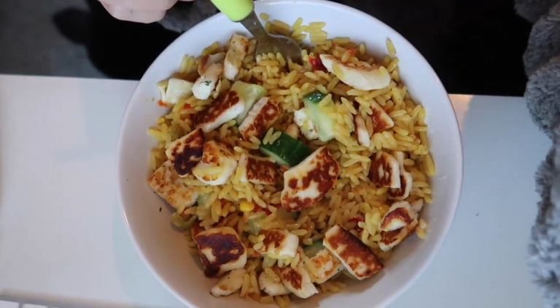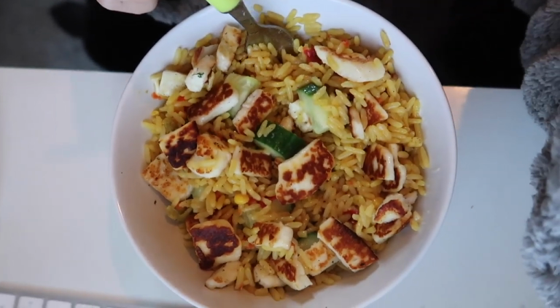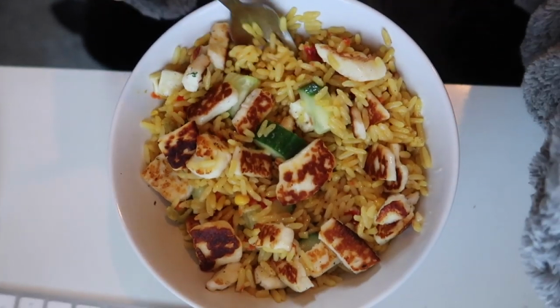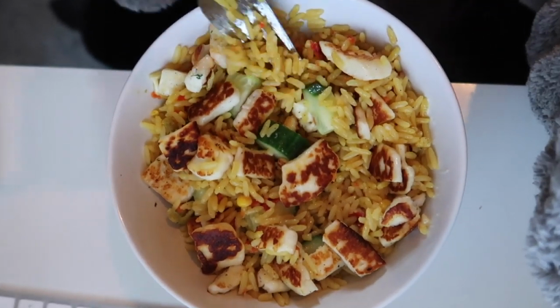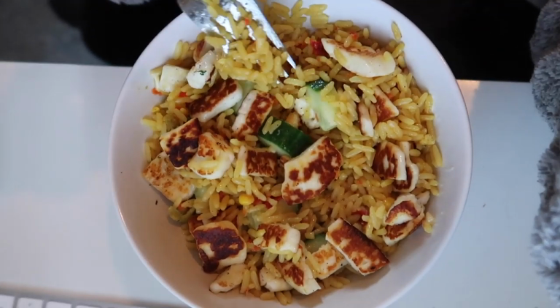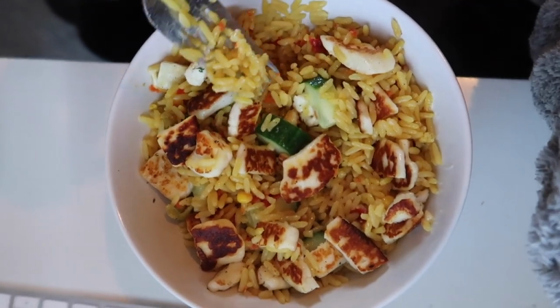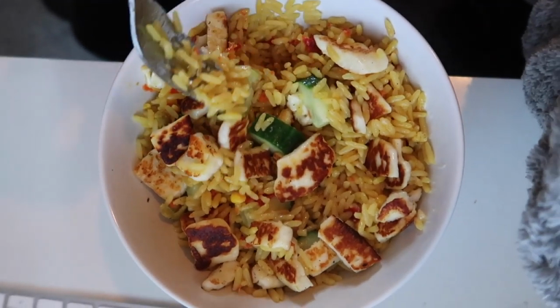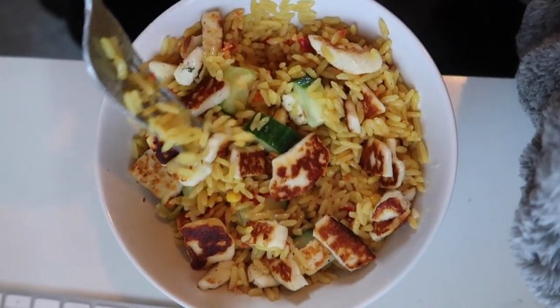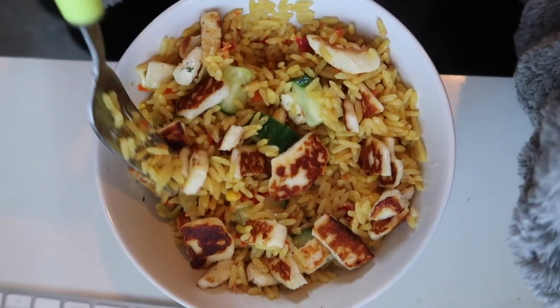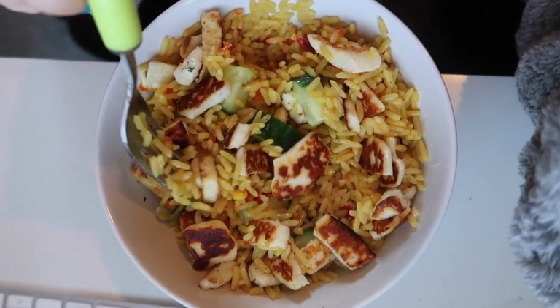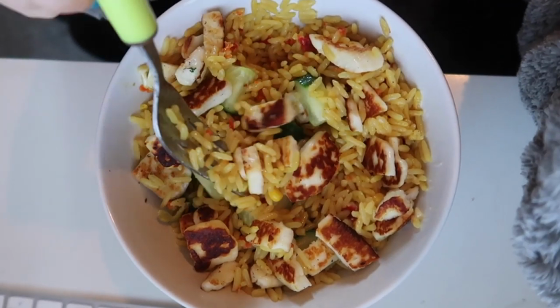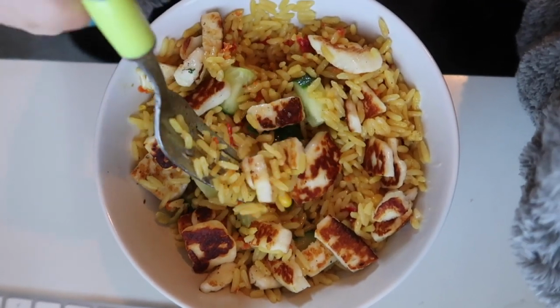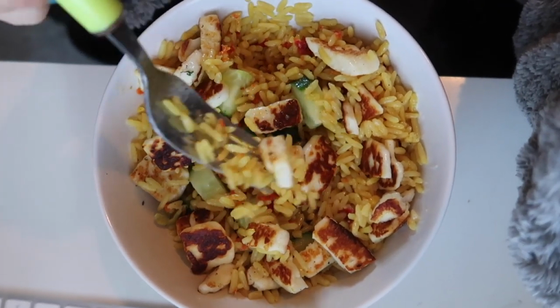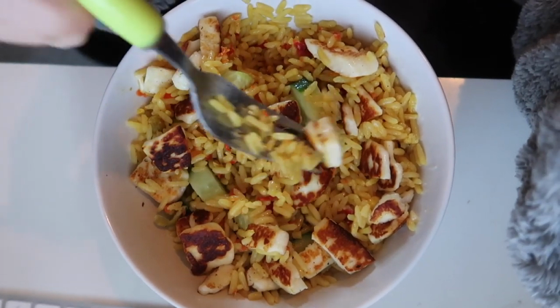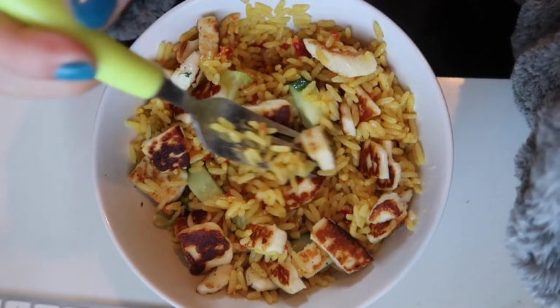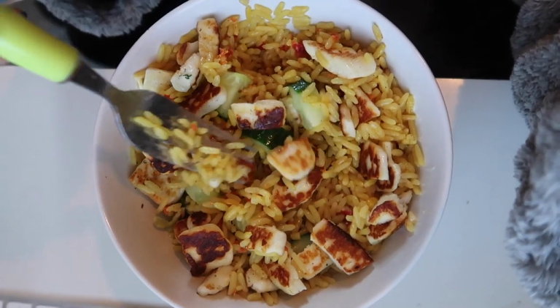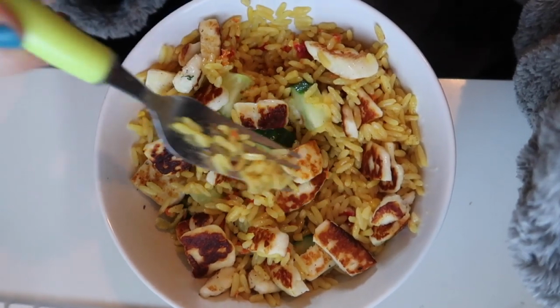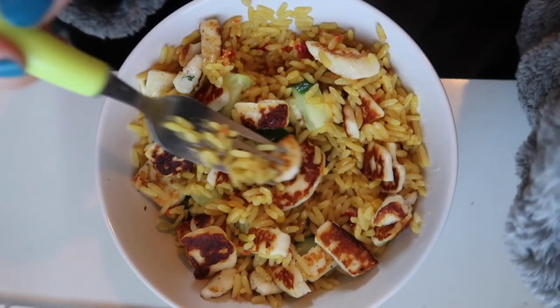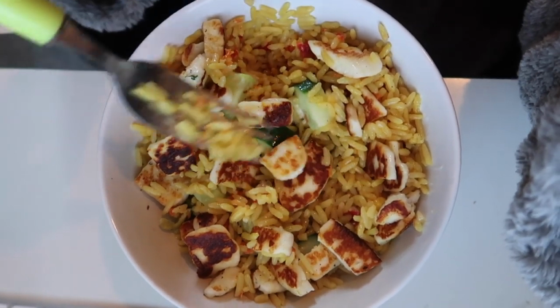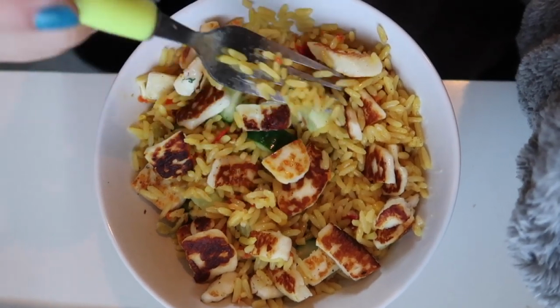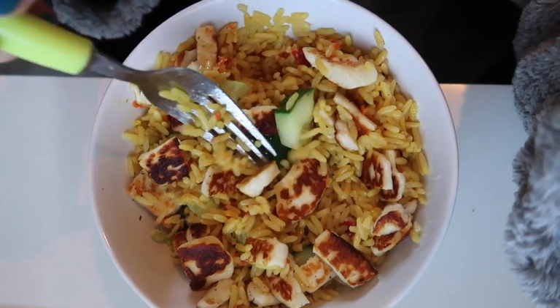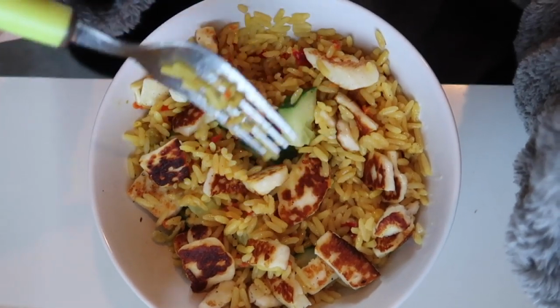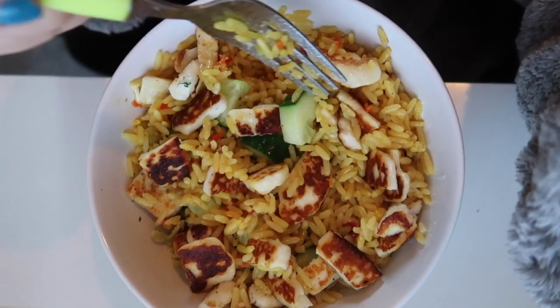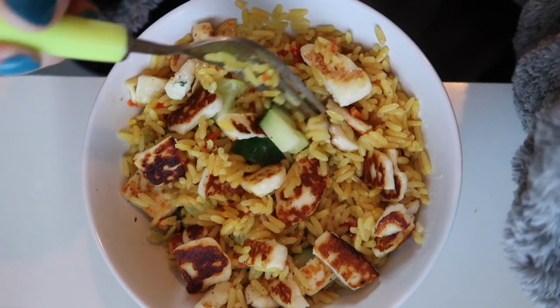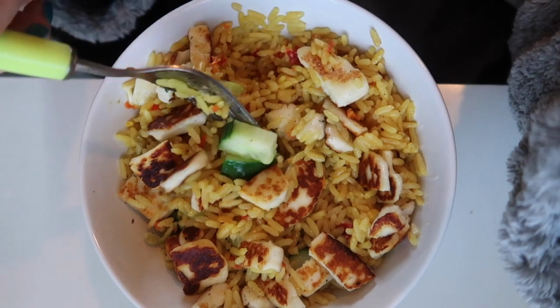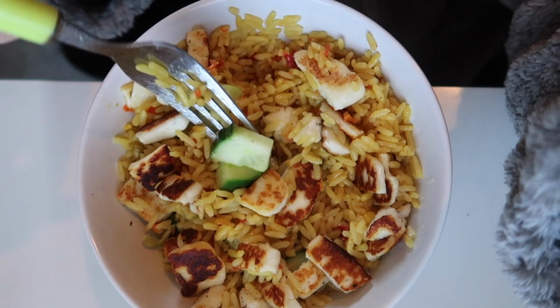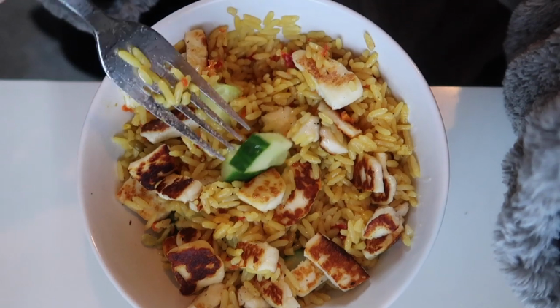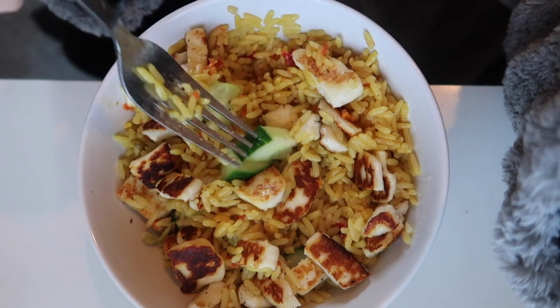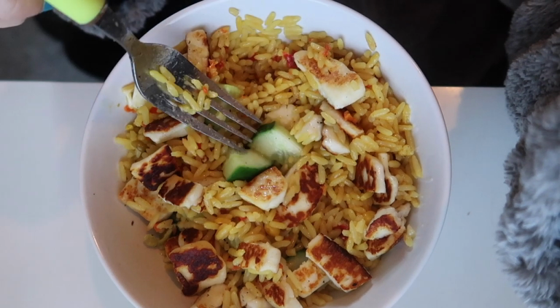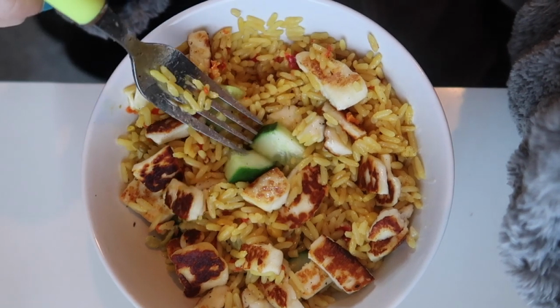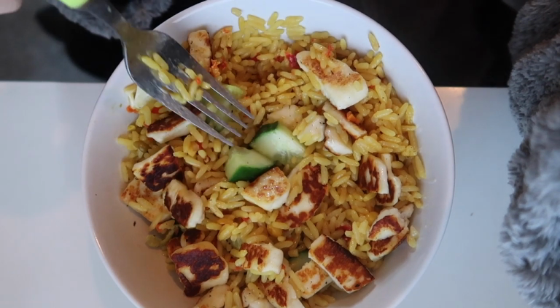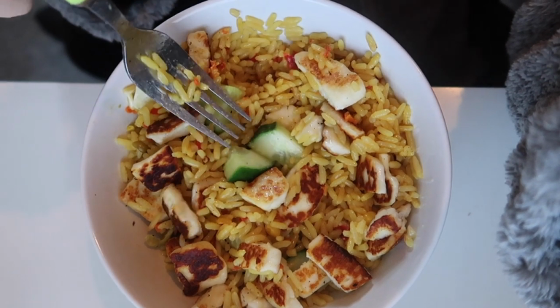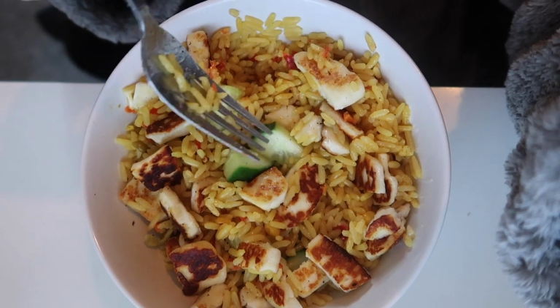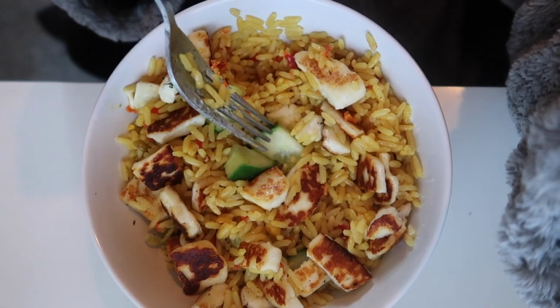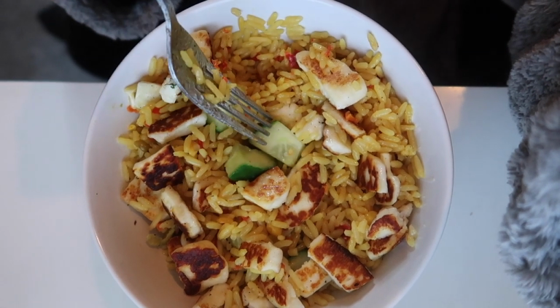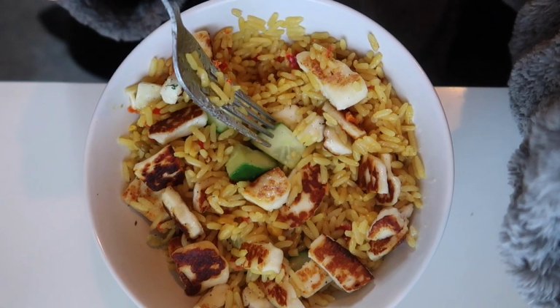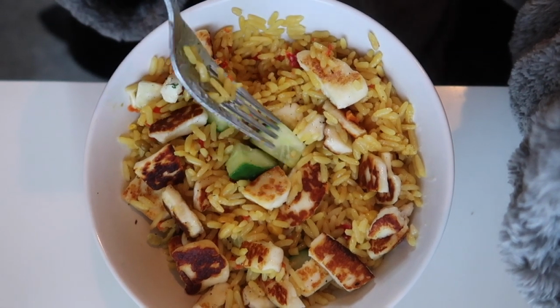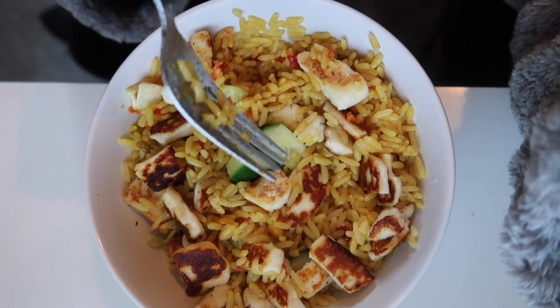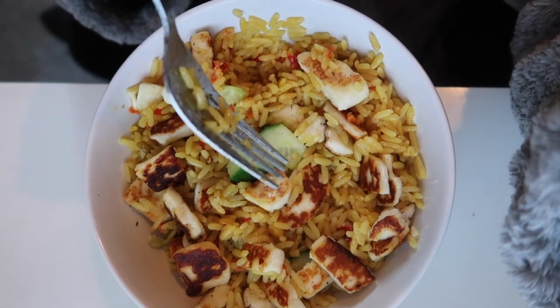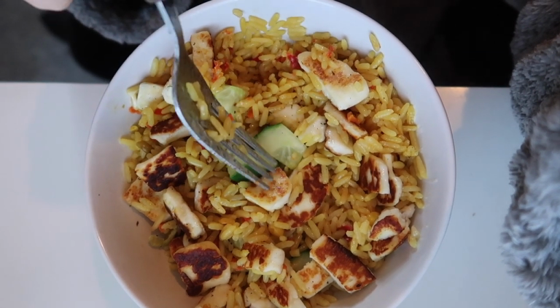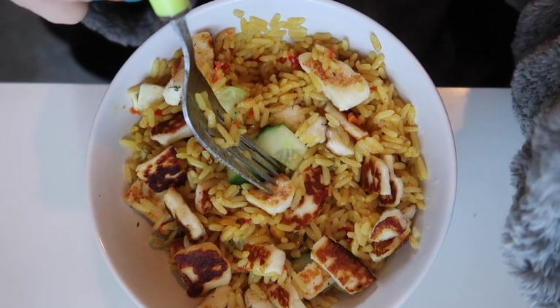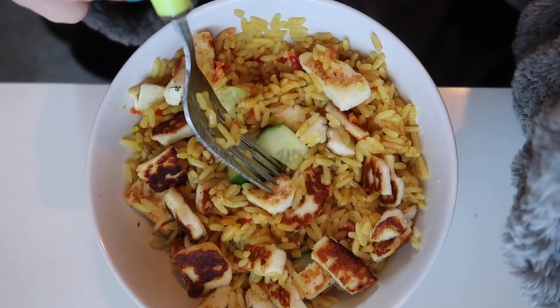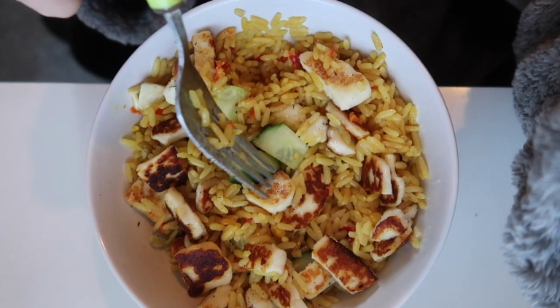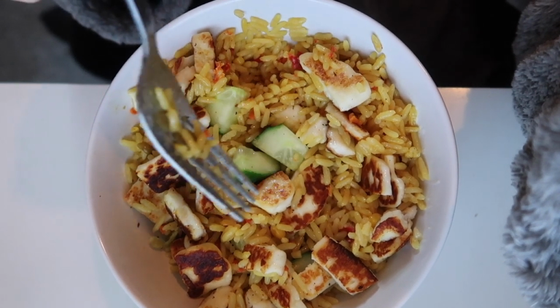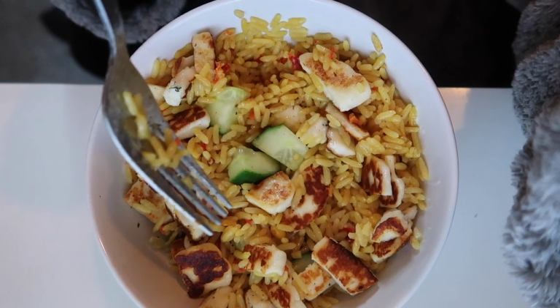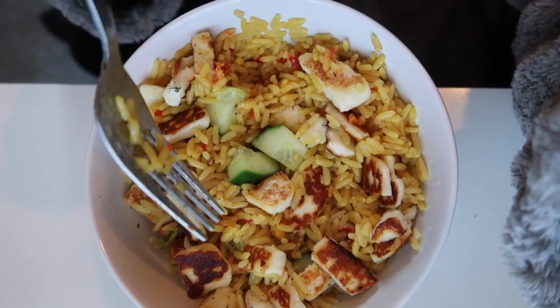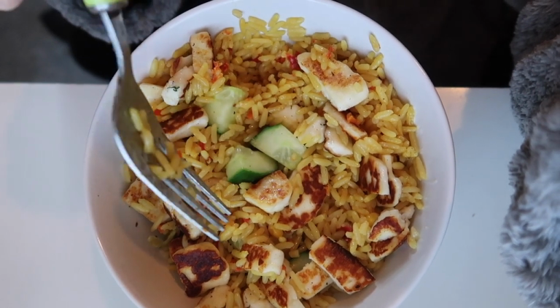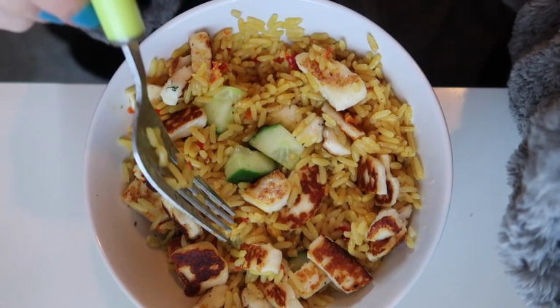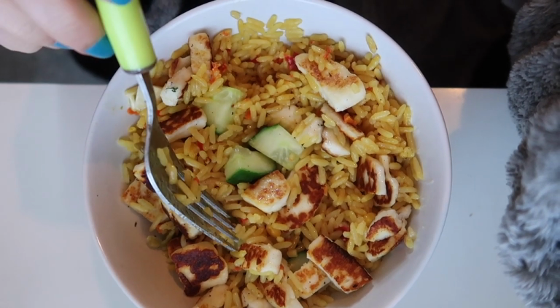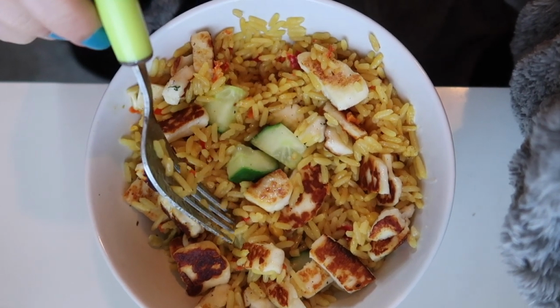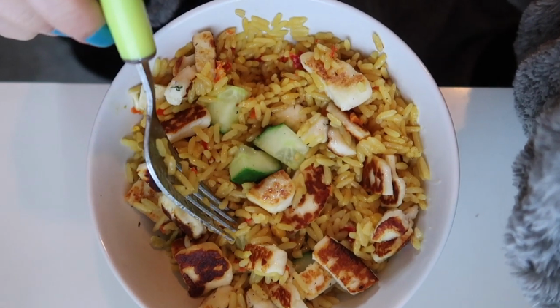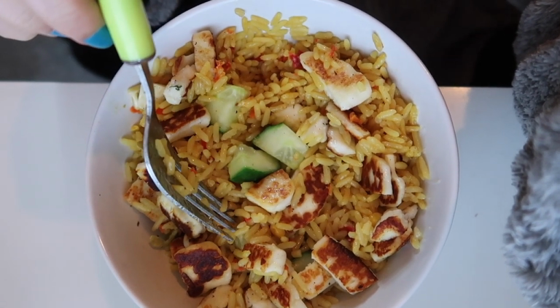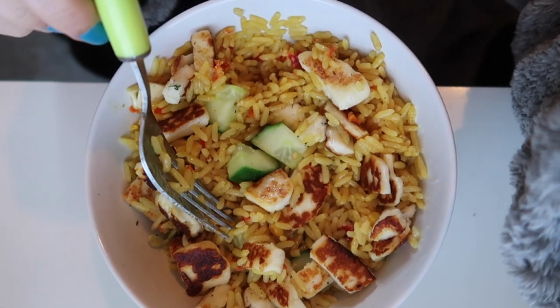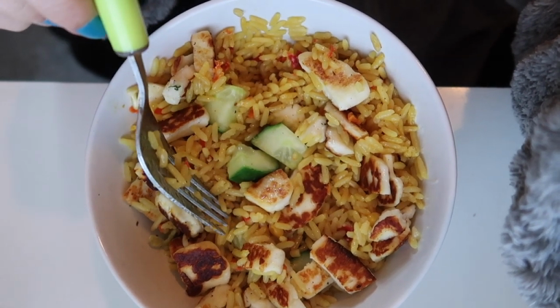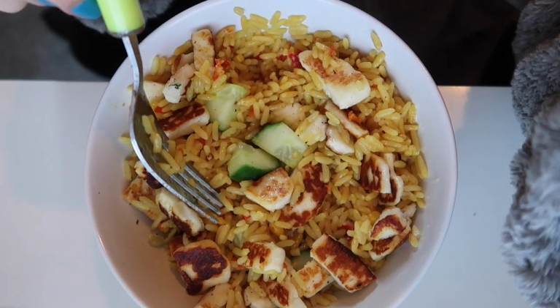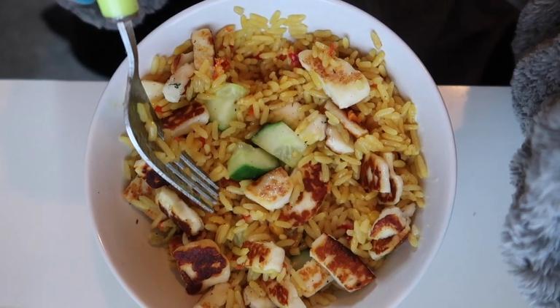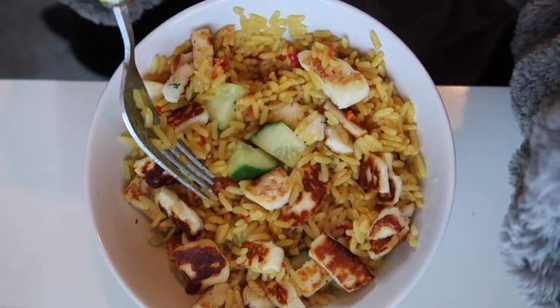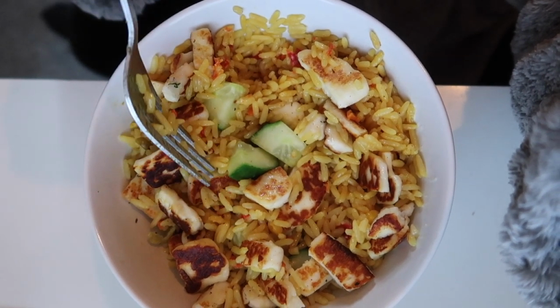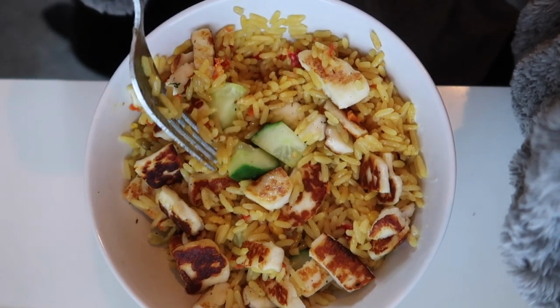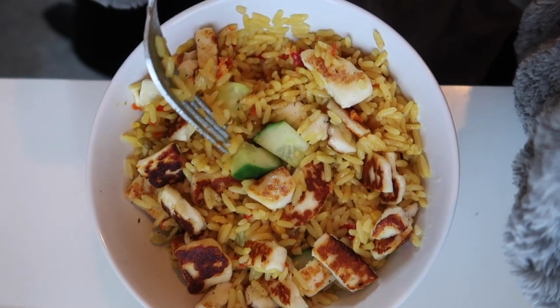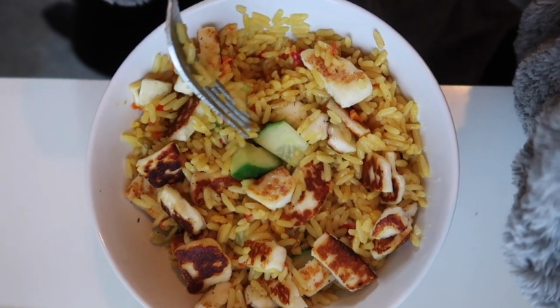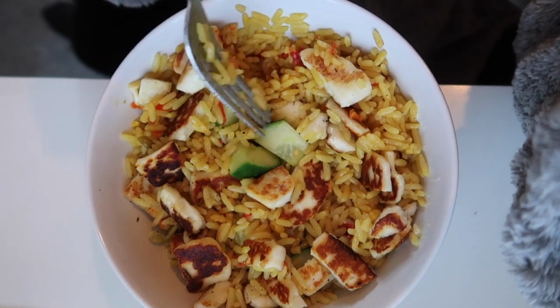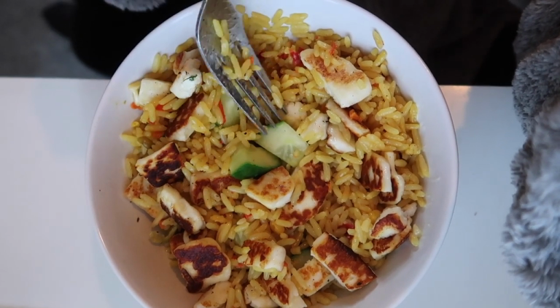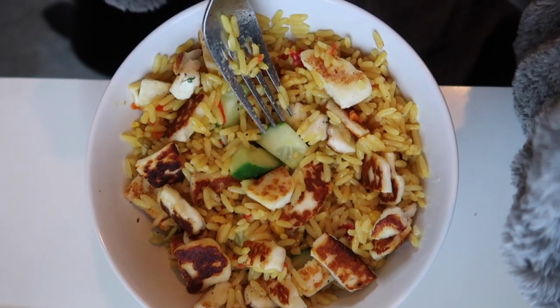I've just made a rice salad for lunch — cucumber, halloumi, and golden vegetable rice.